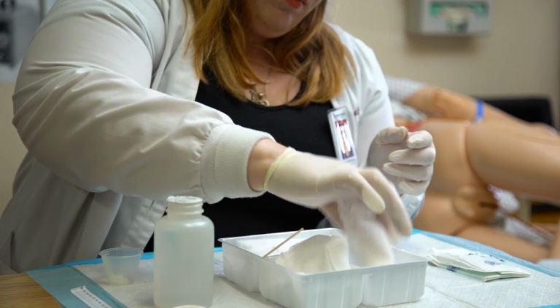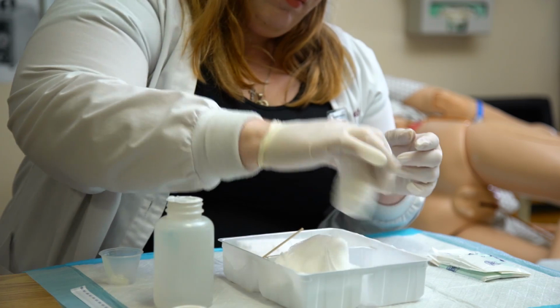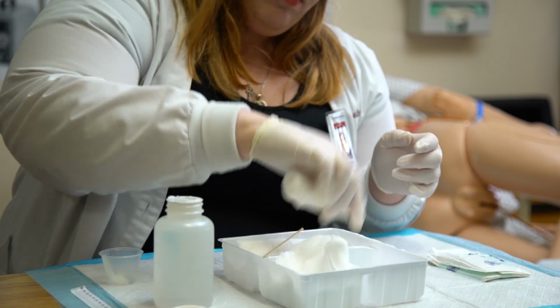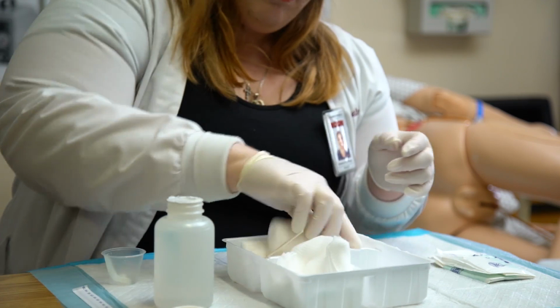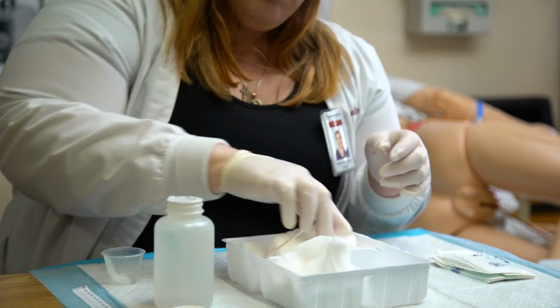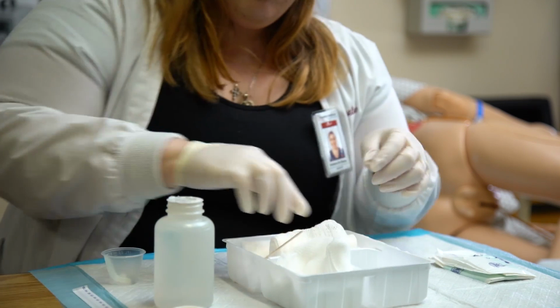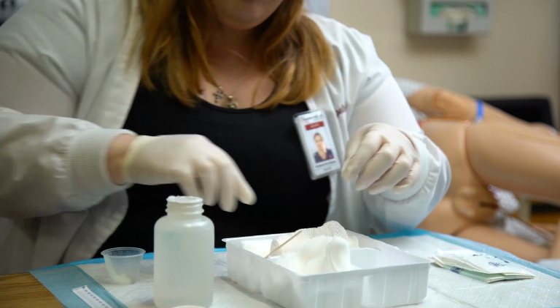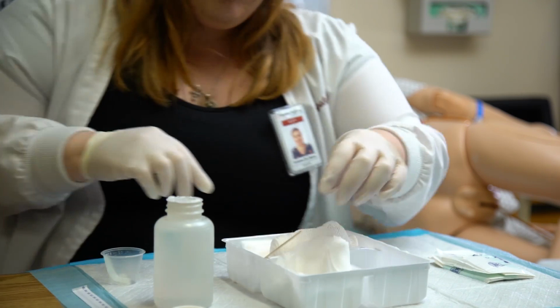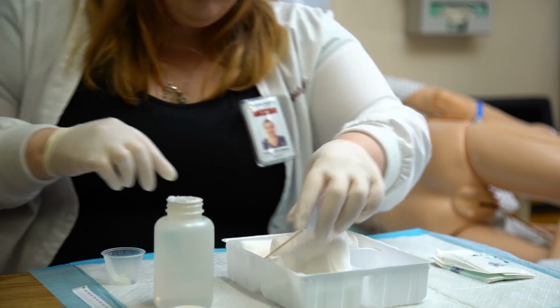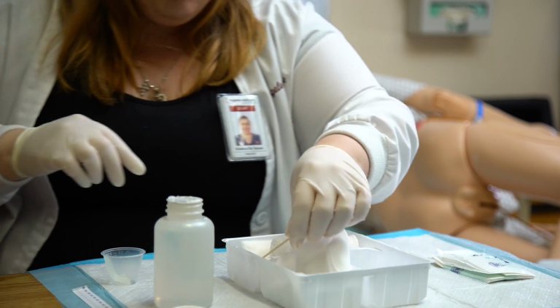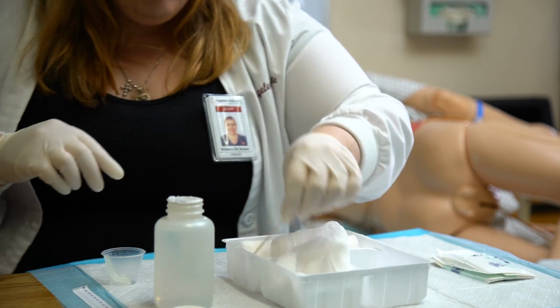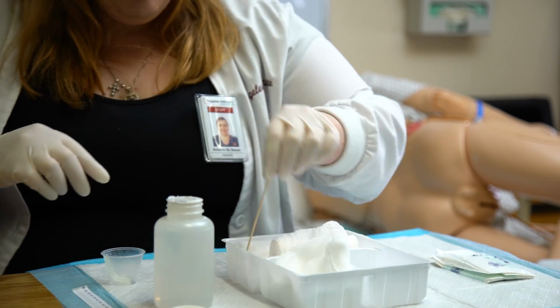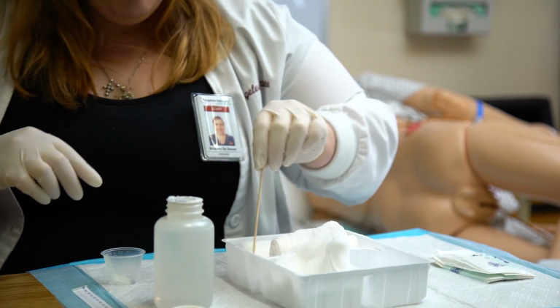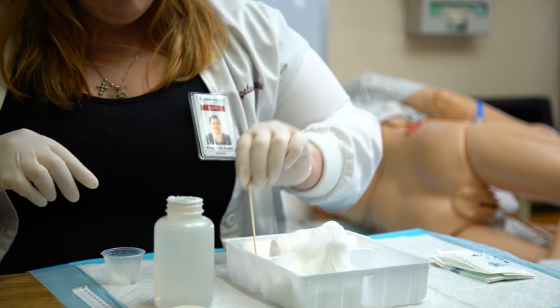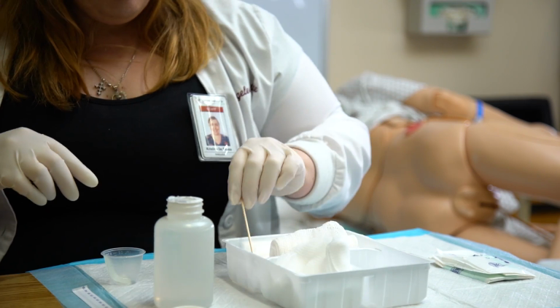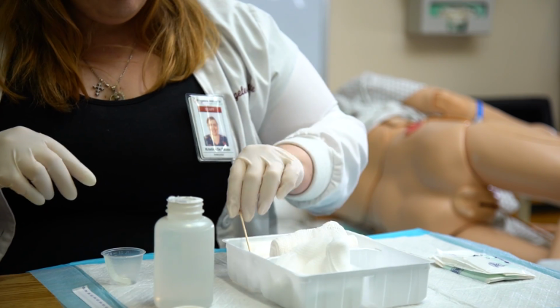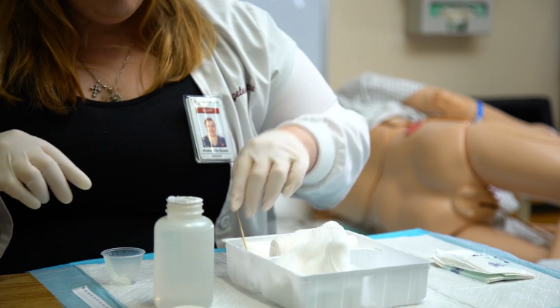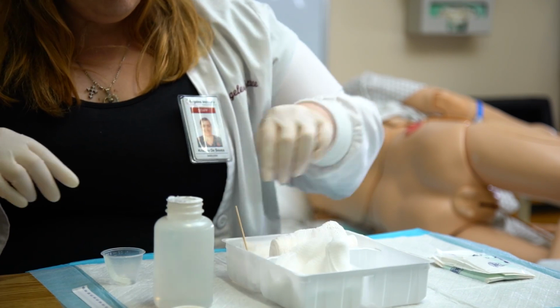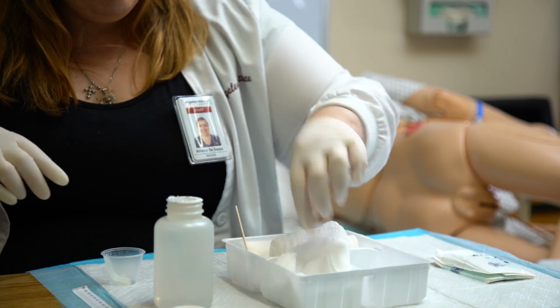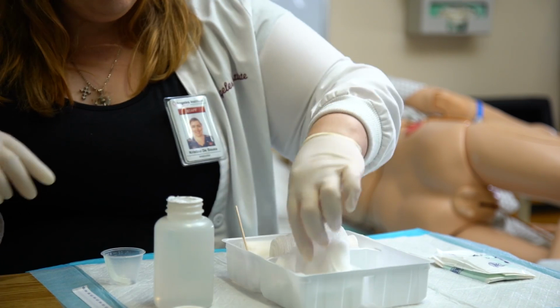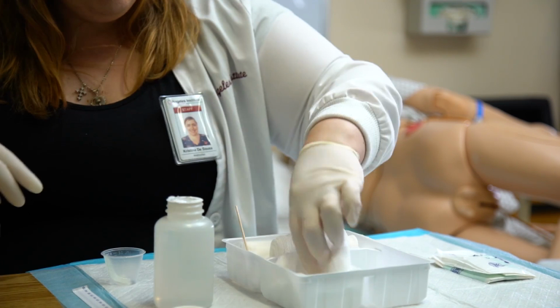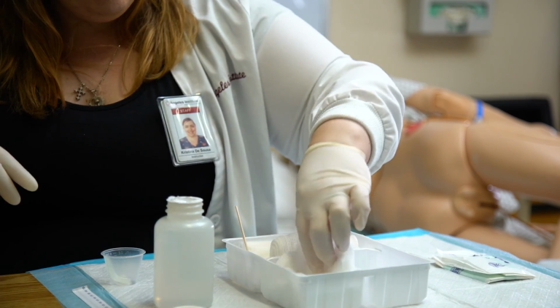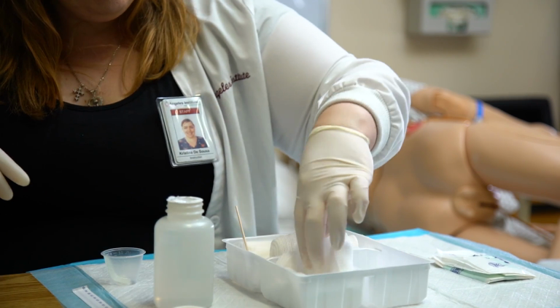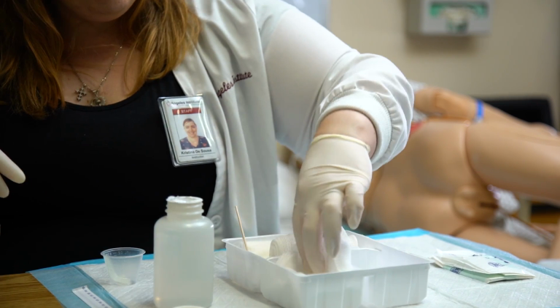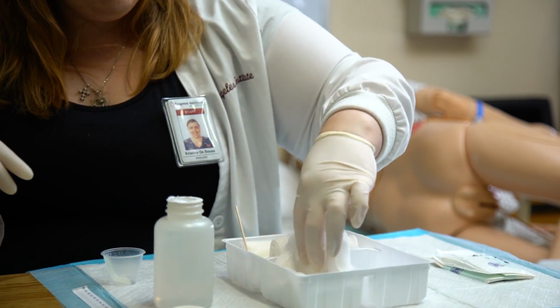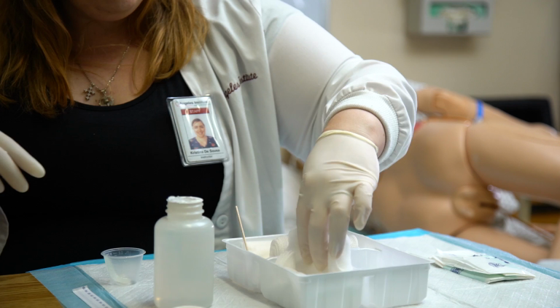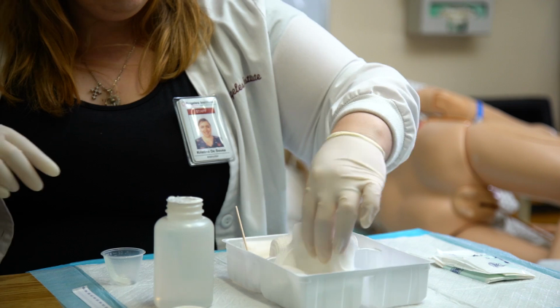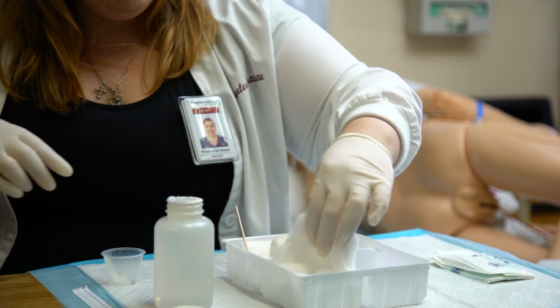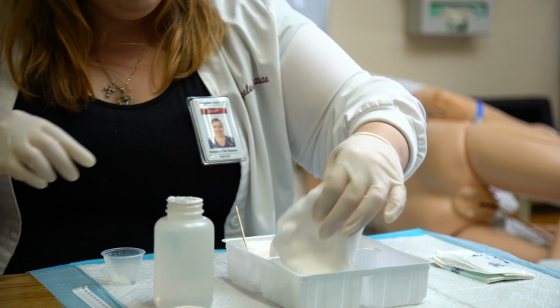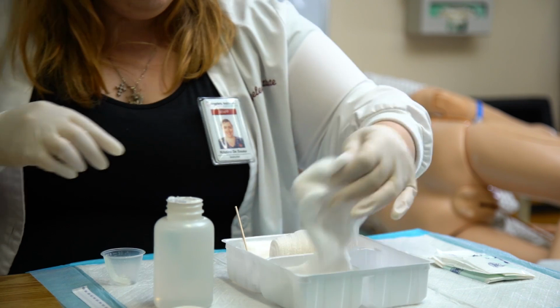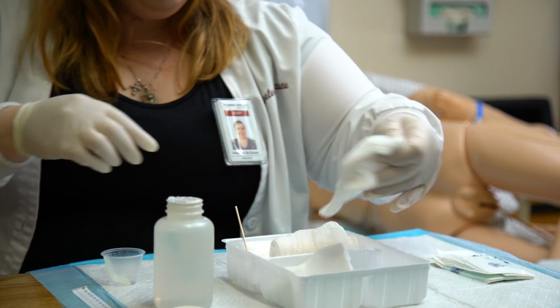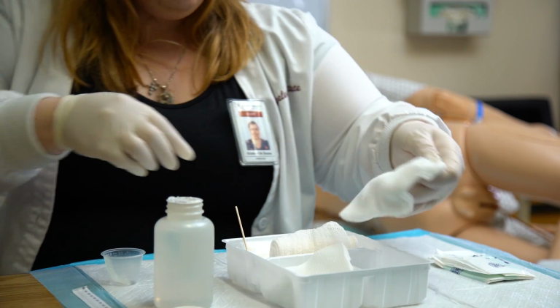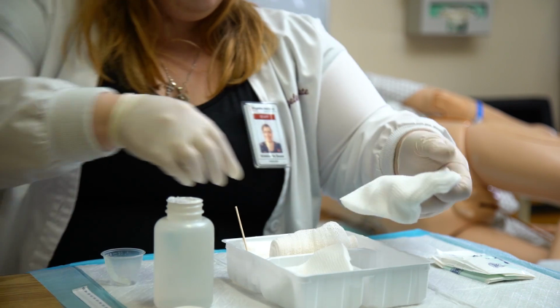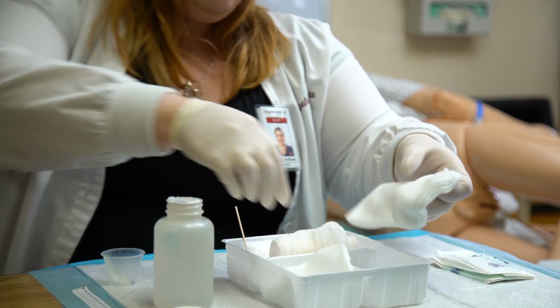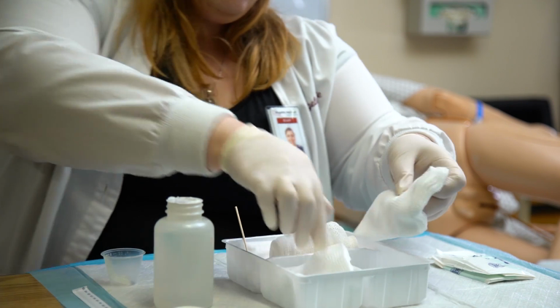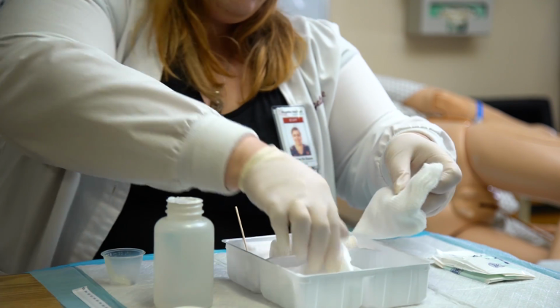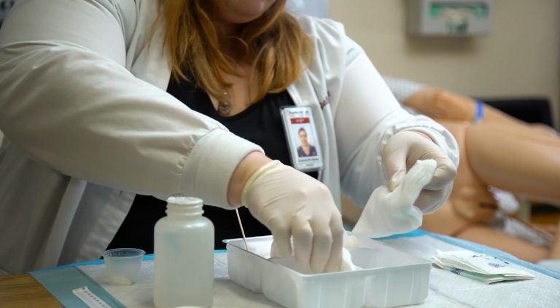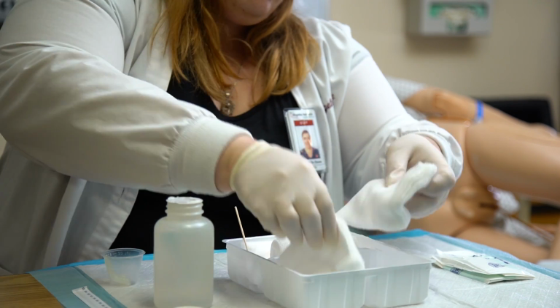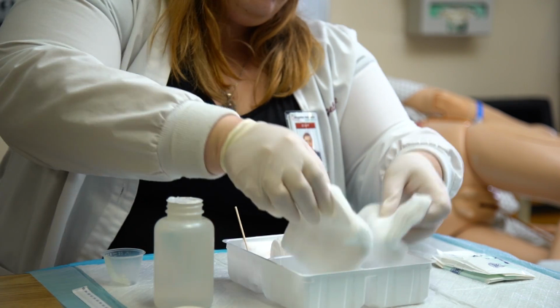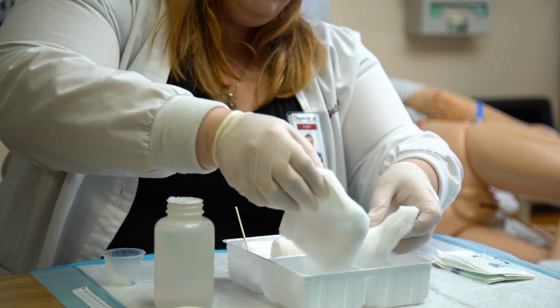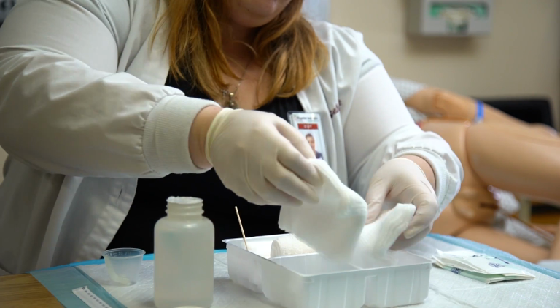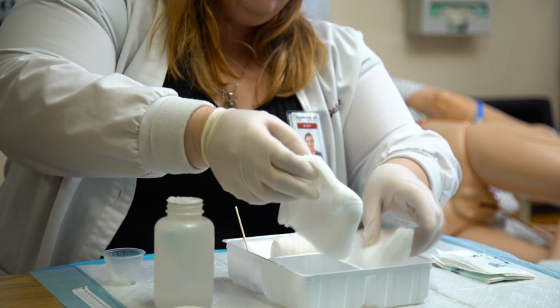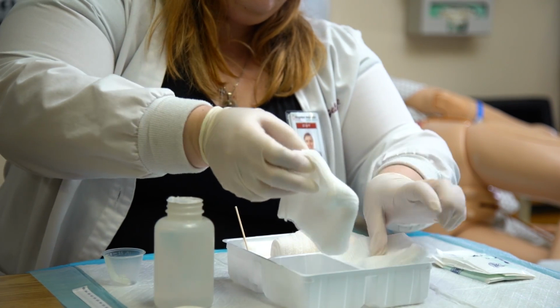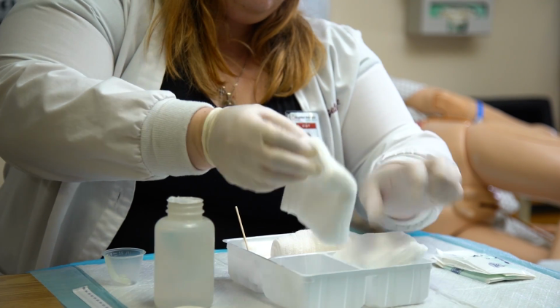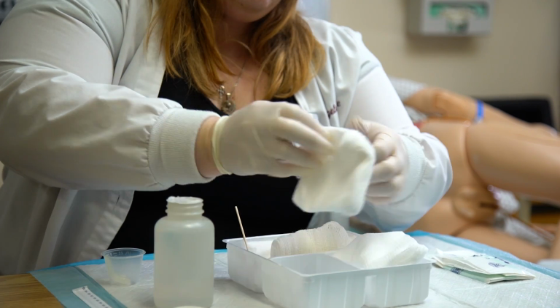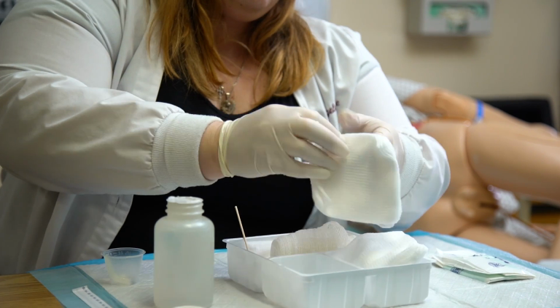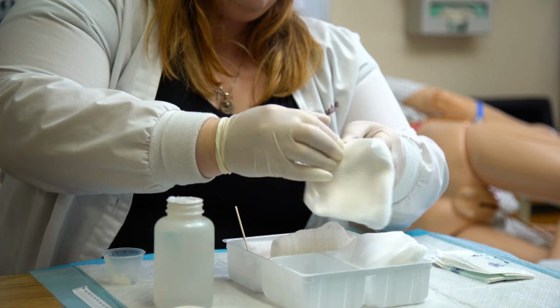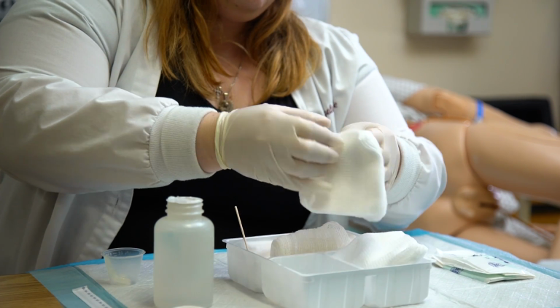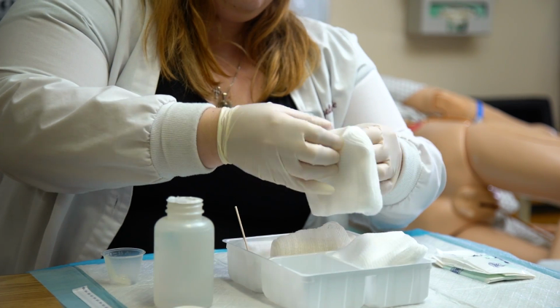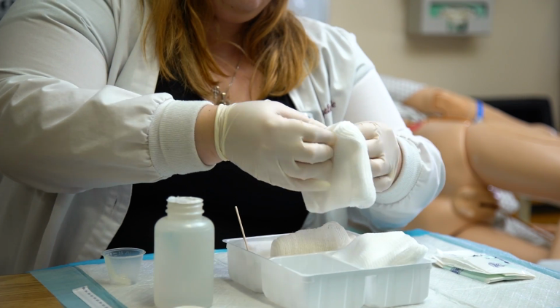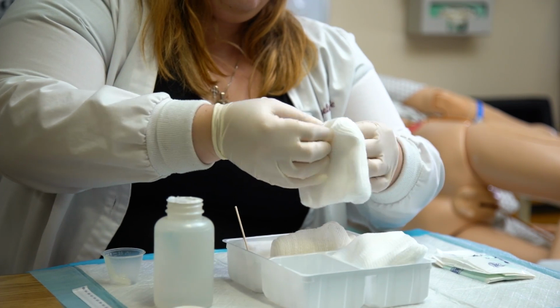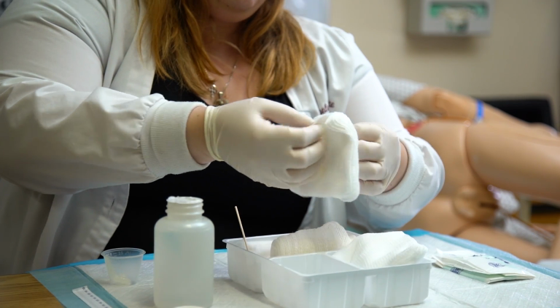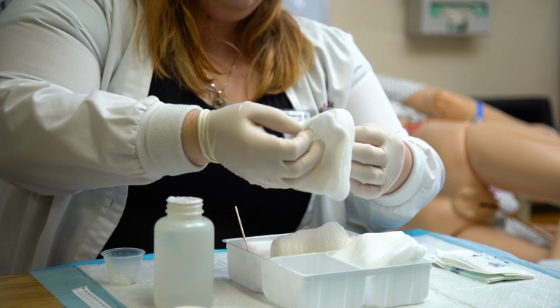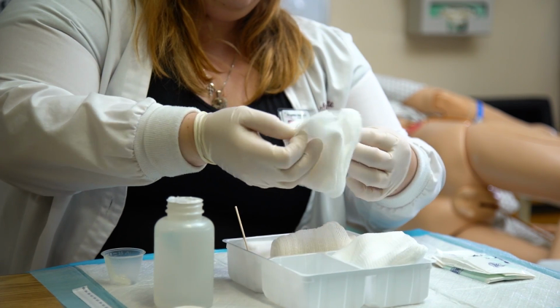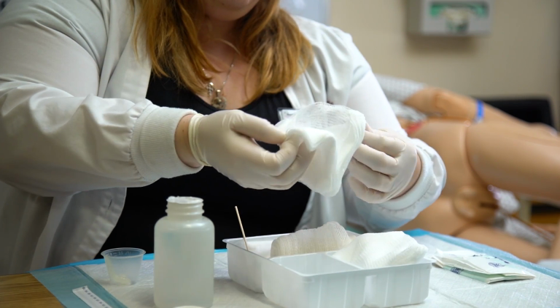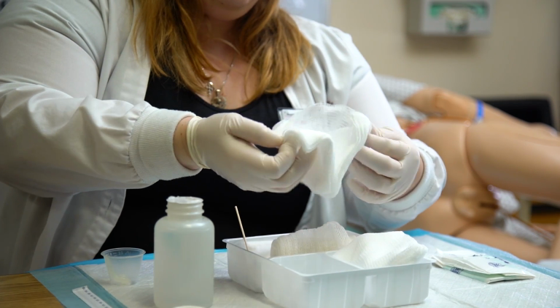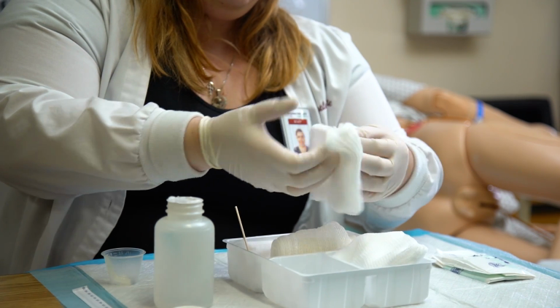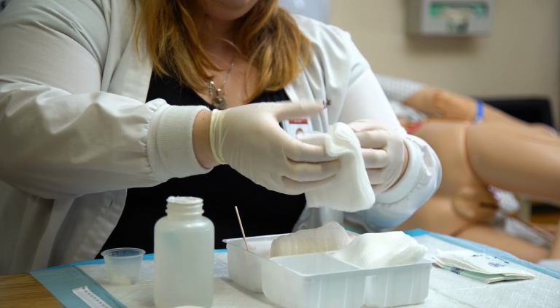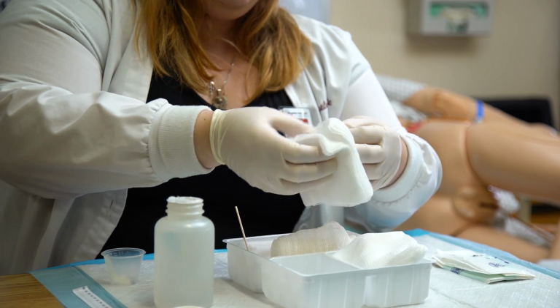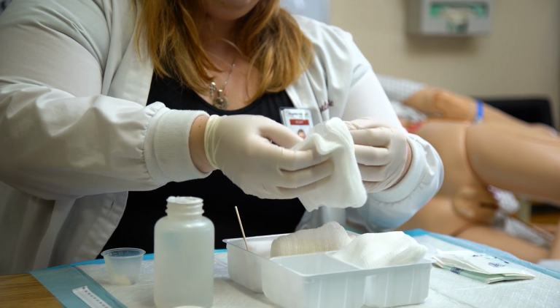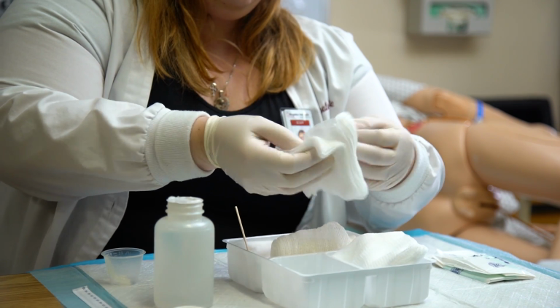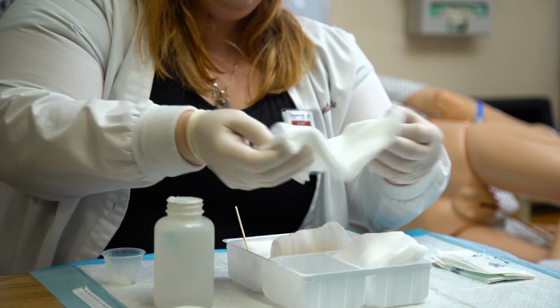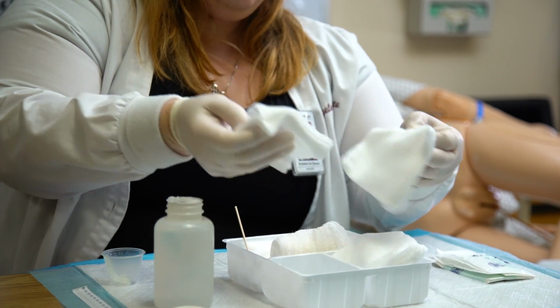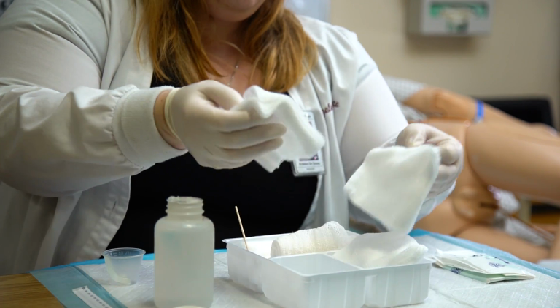Wash hands thoroughly. Check your facility protocol if hand sanitizer gel can be substituted for hand washing in between glove changes.